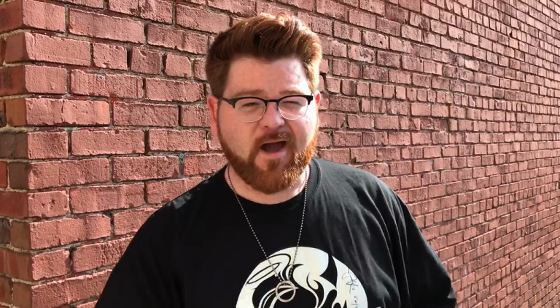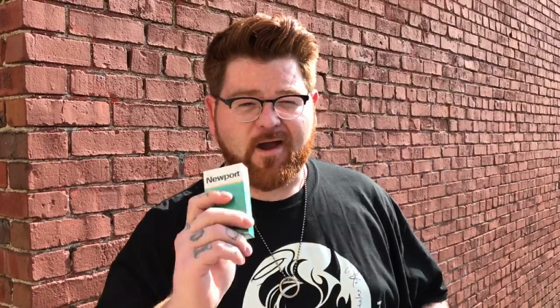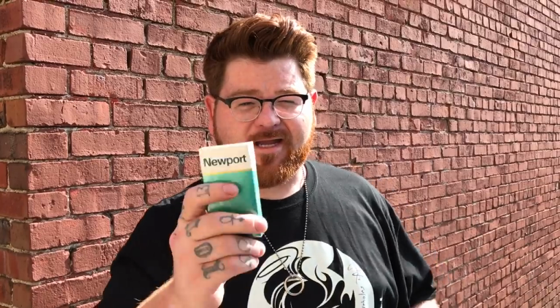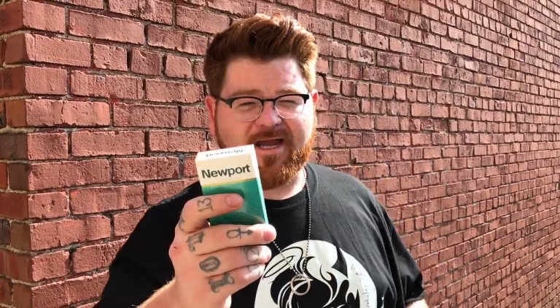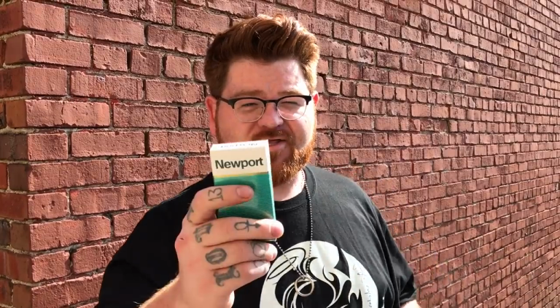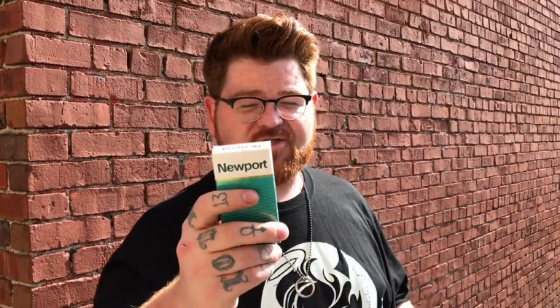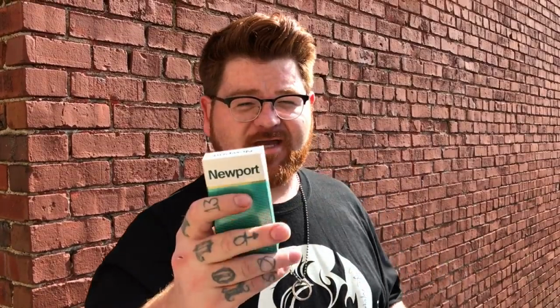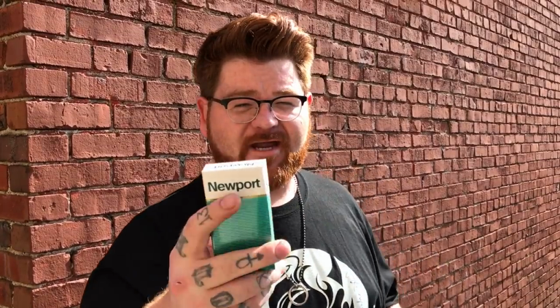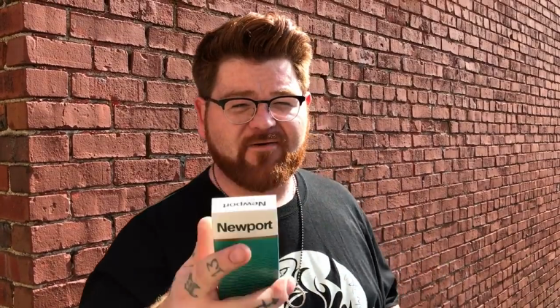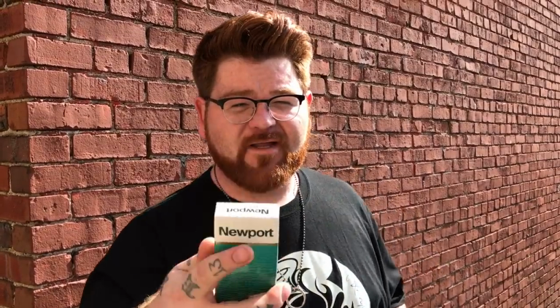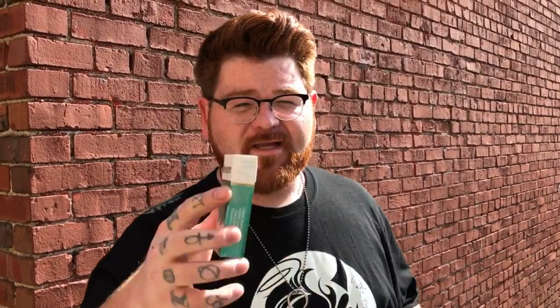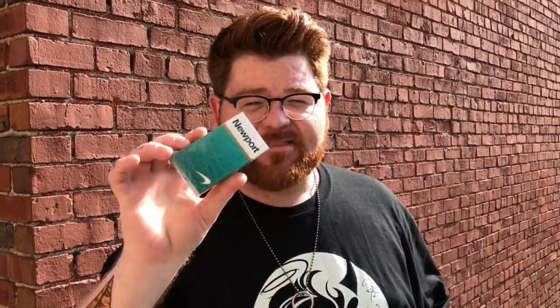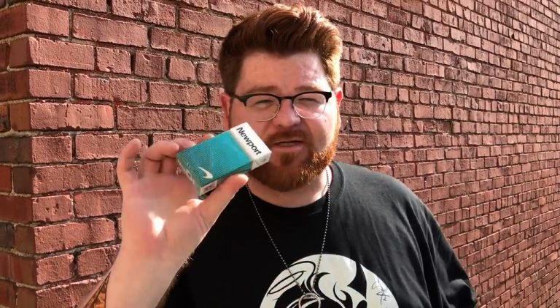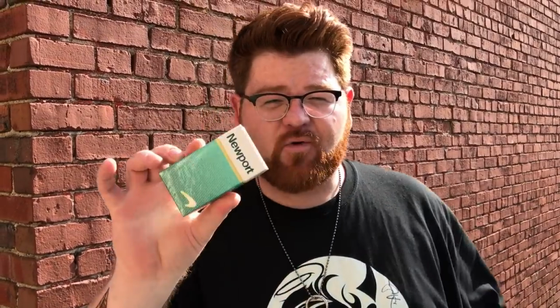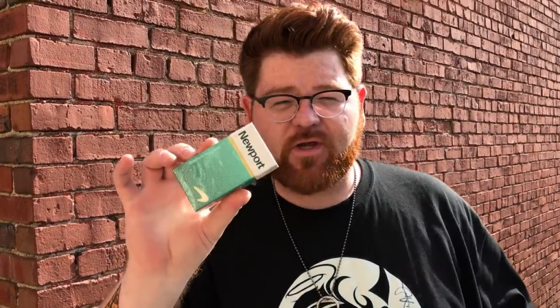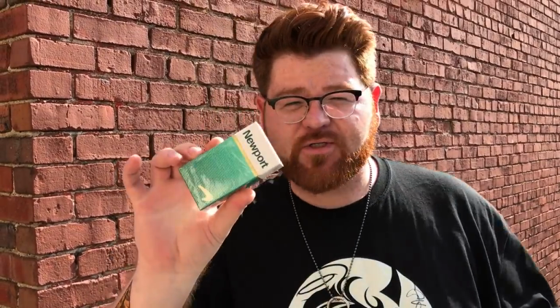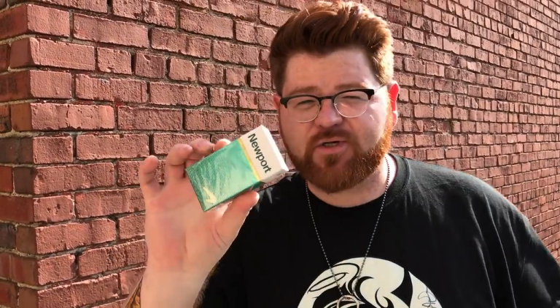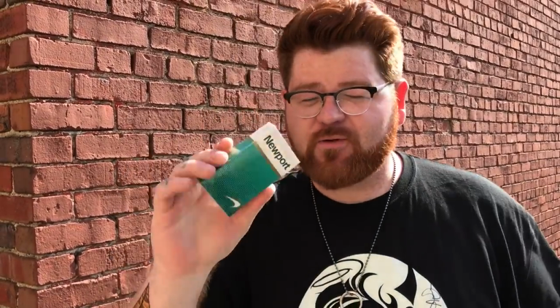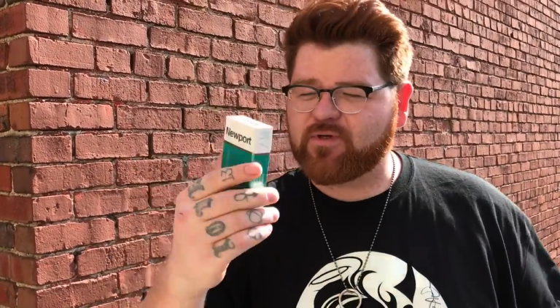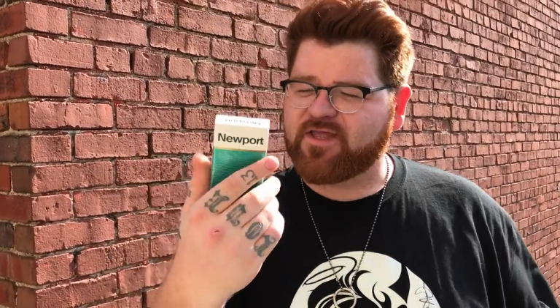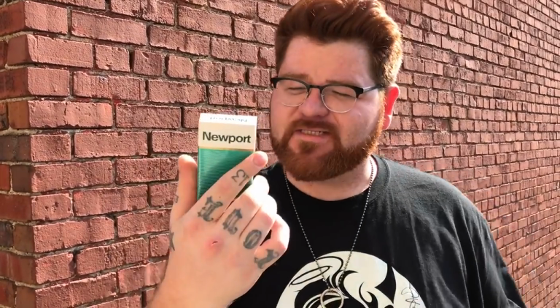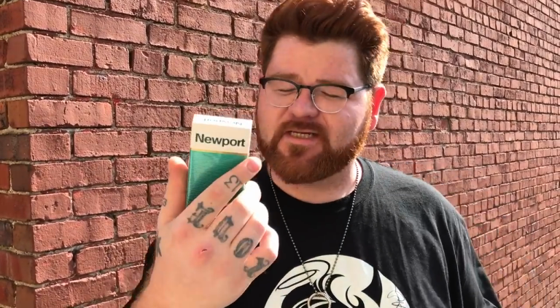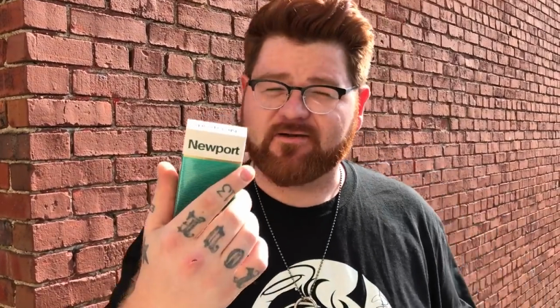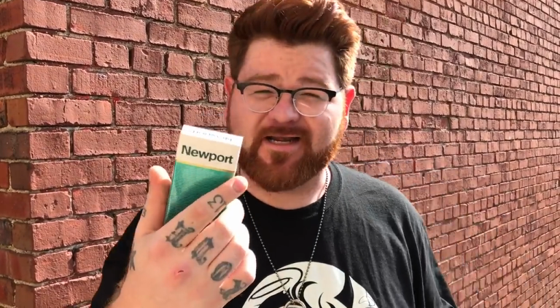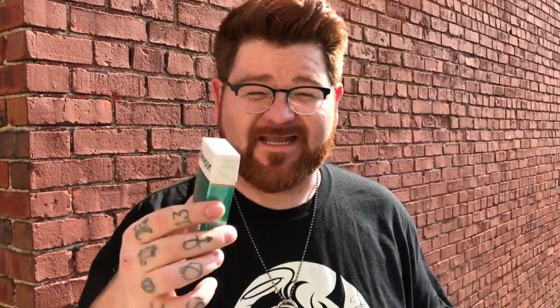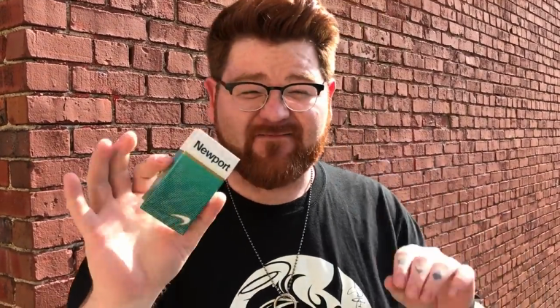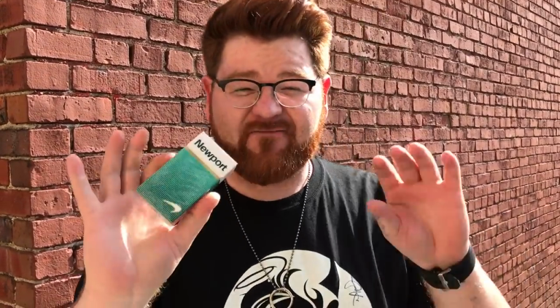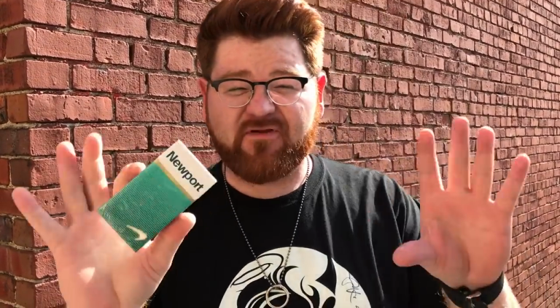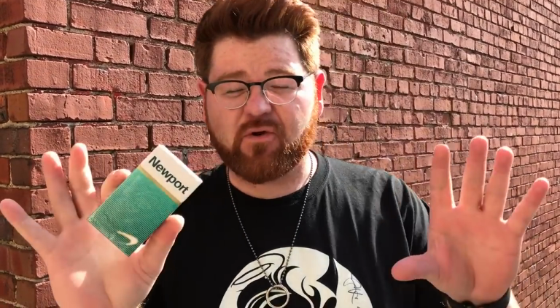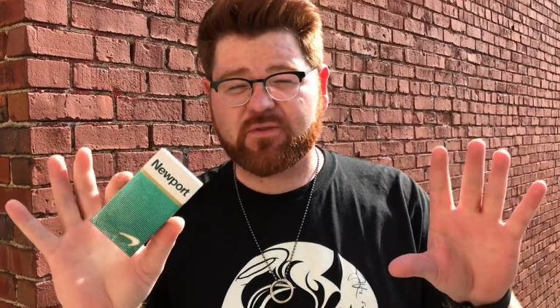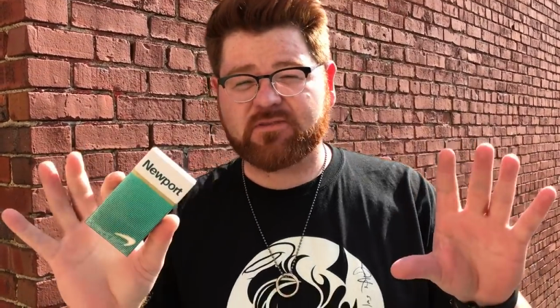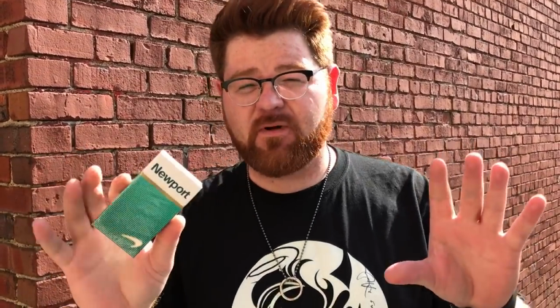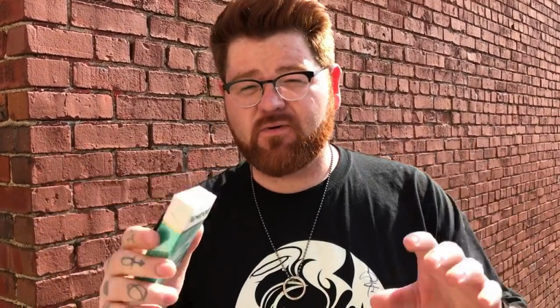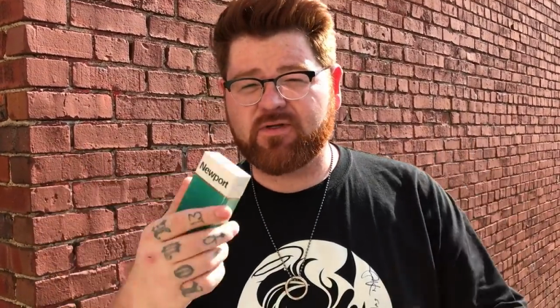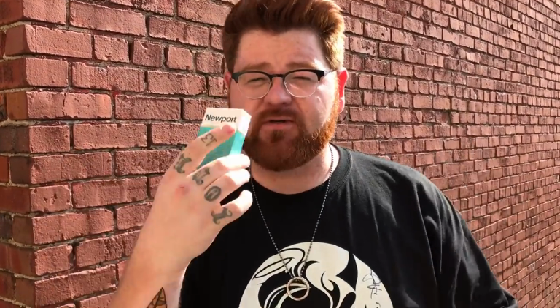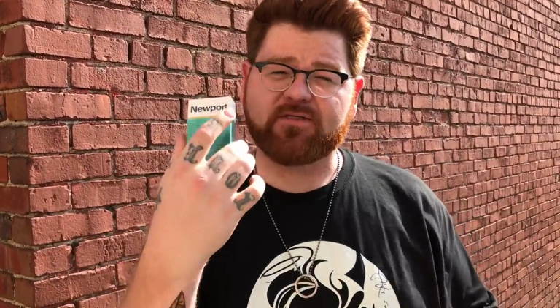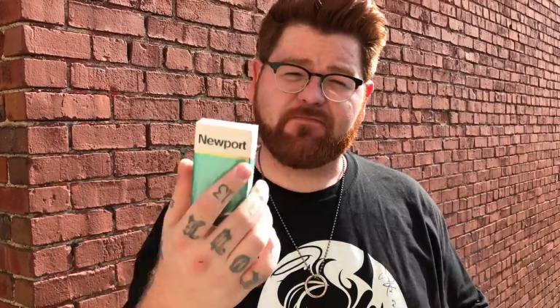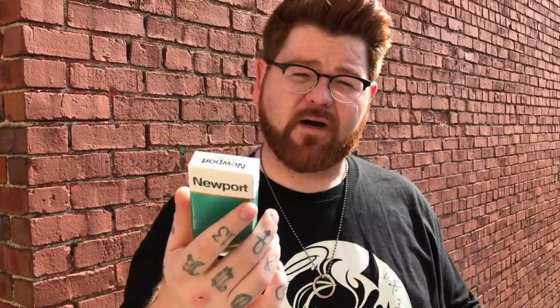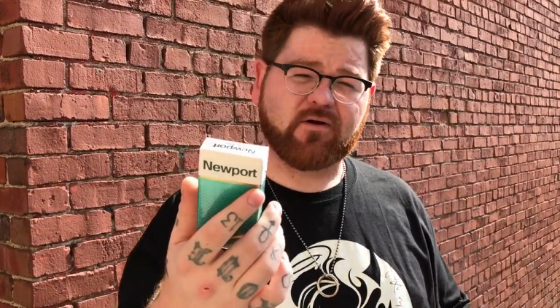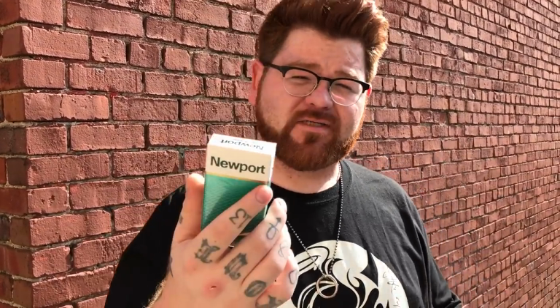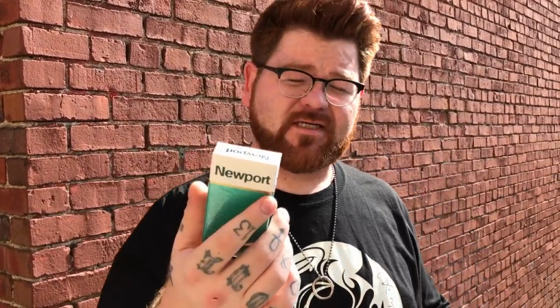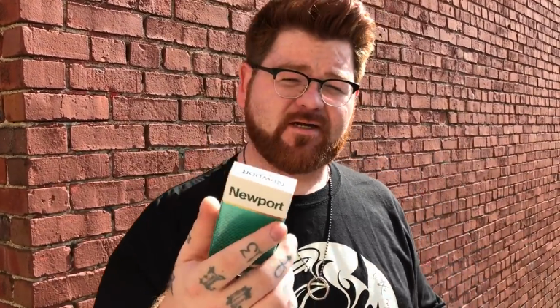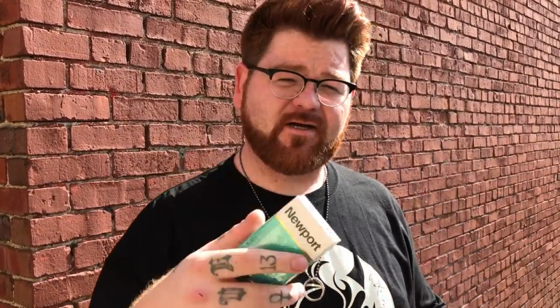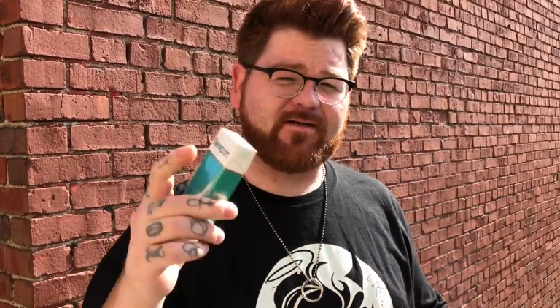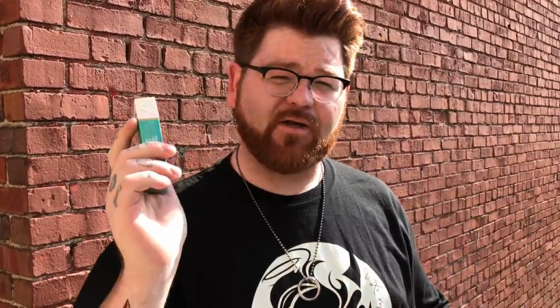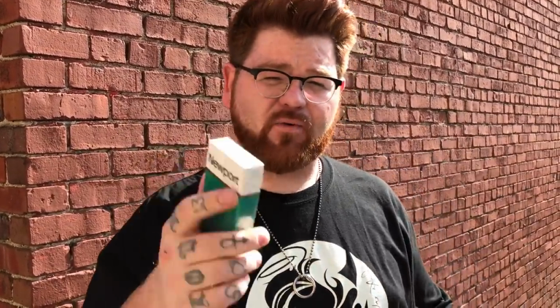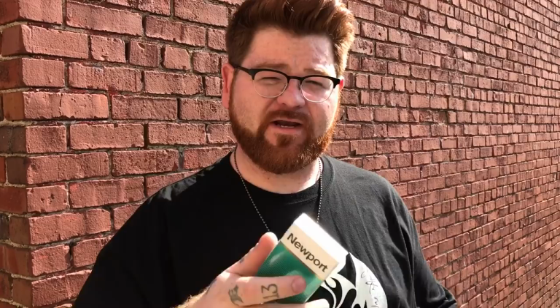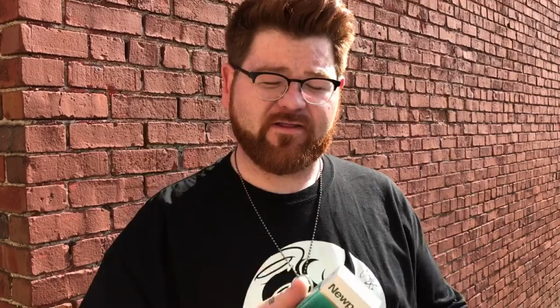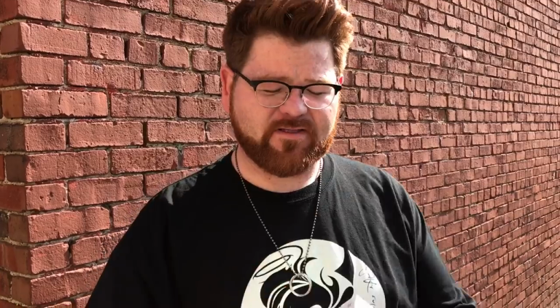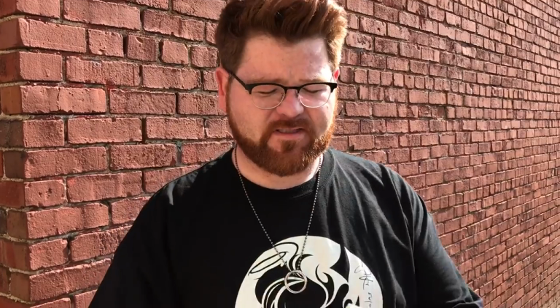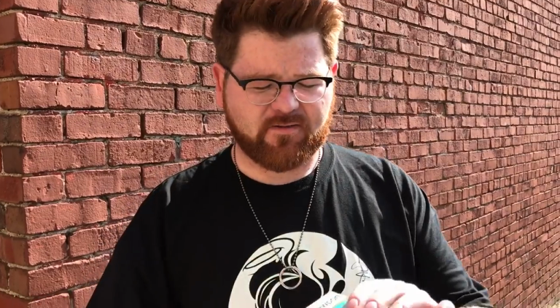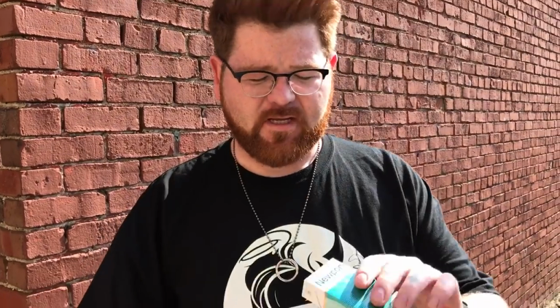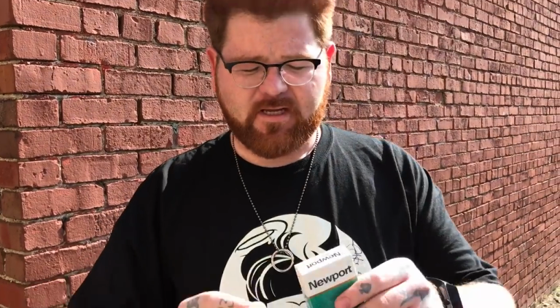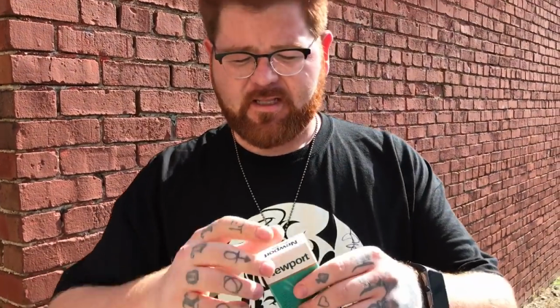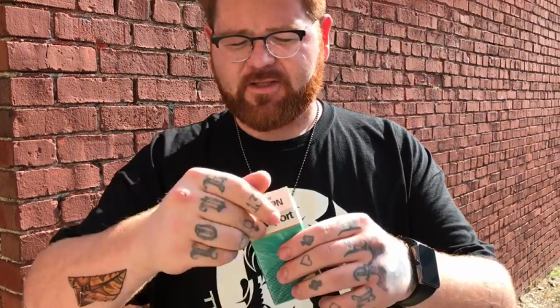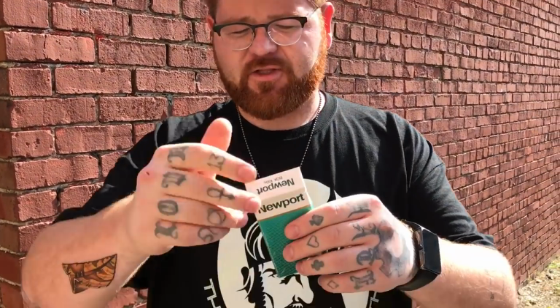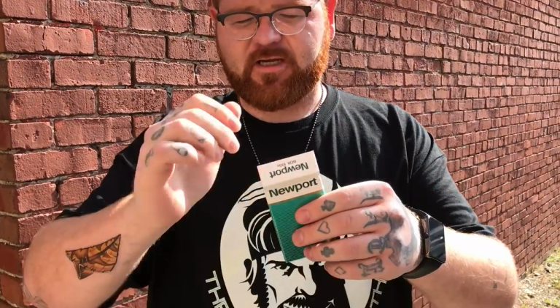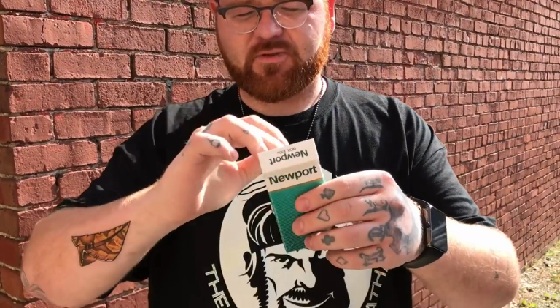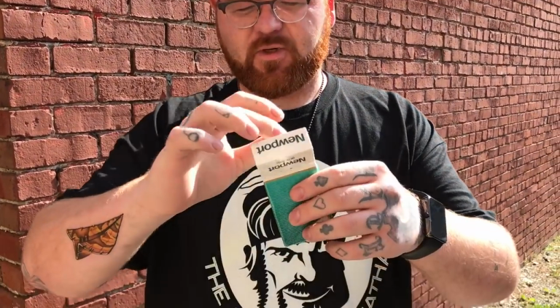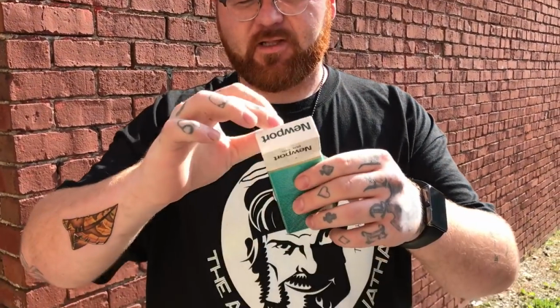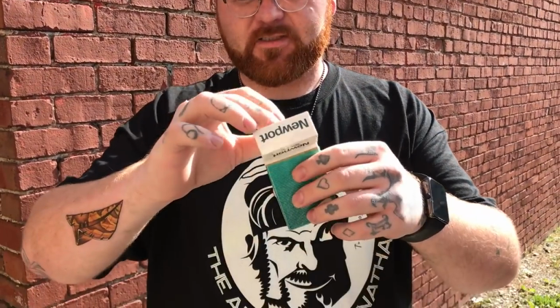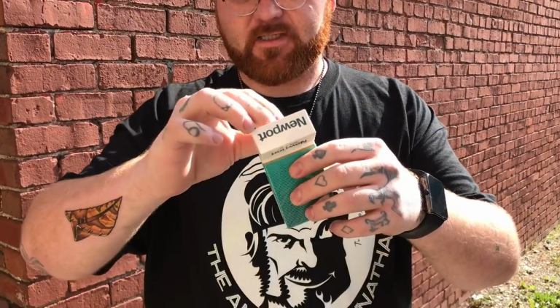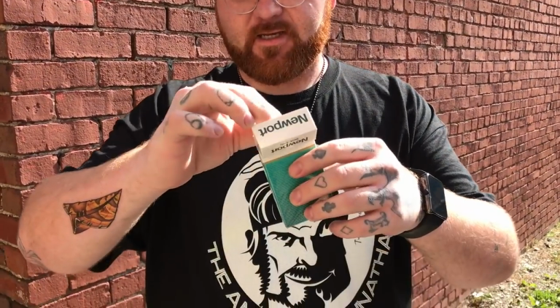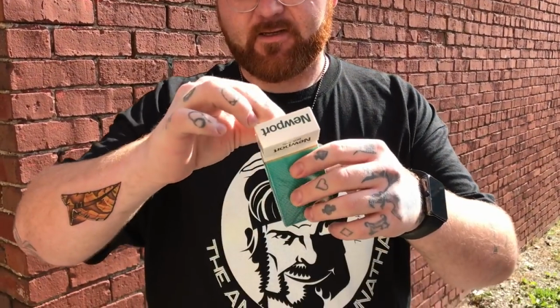Alright guys, check it out. It's a quick trick with a cigarette. Even if you don't smoke, you can just borrow a cigarette and go right into this. Let's show you guys what it looks like.